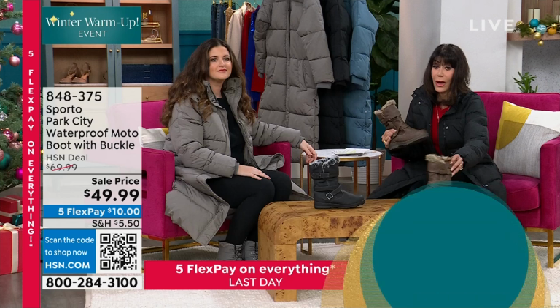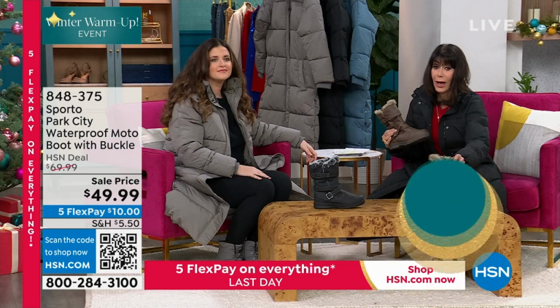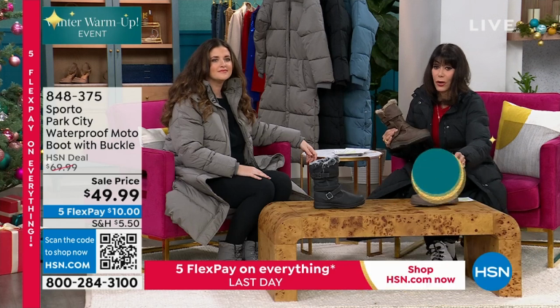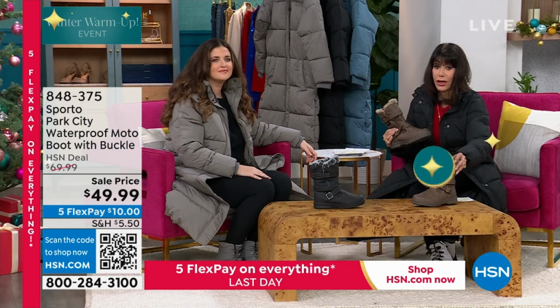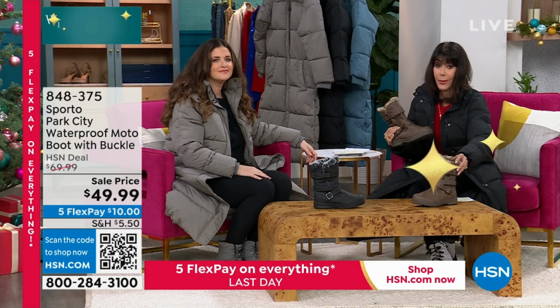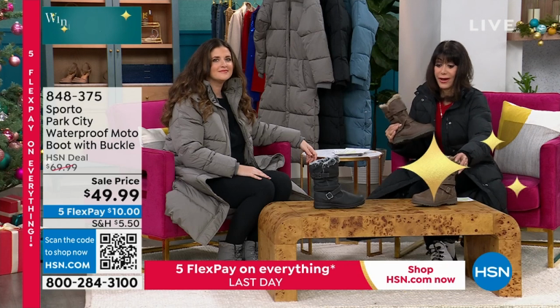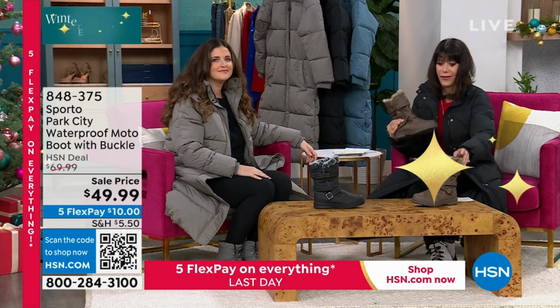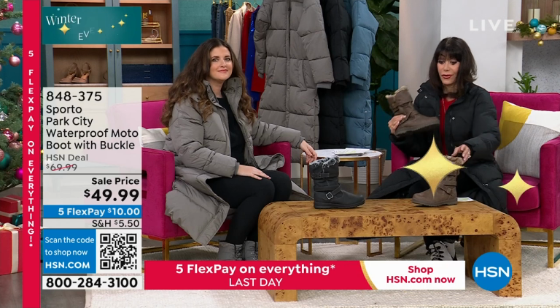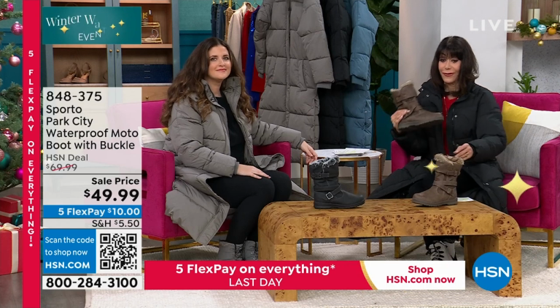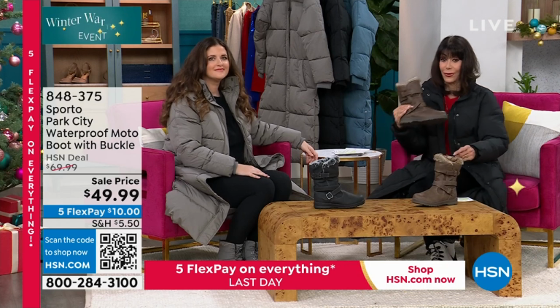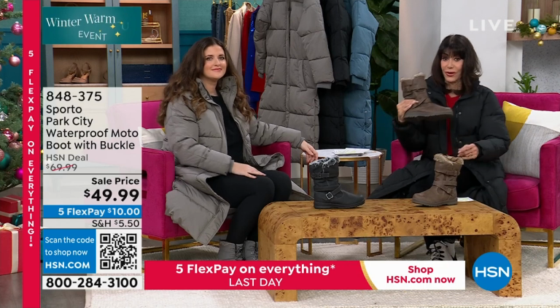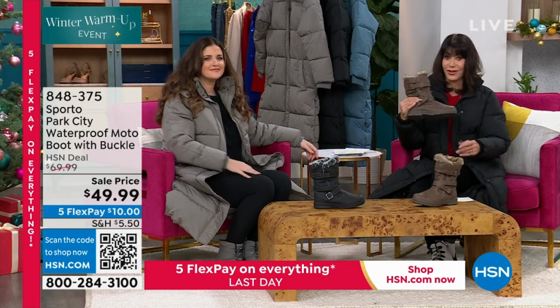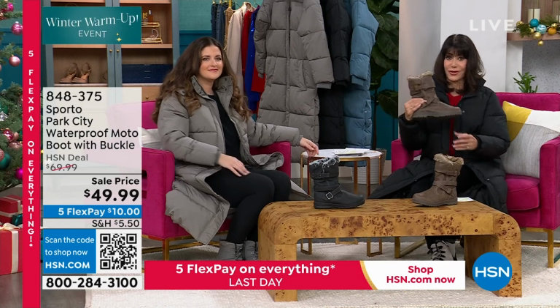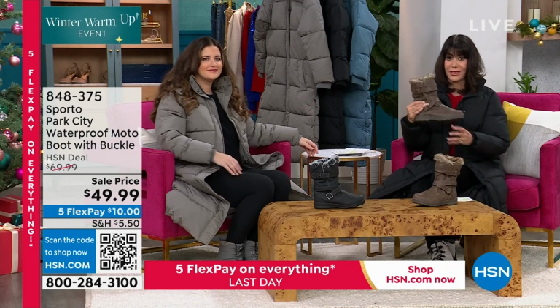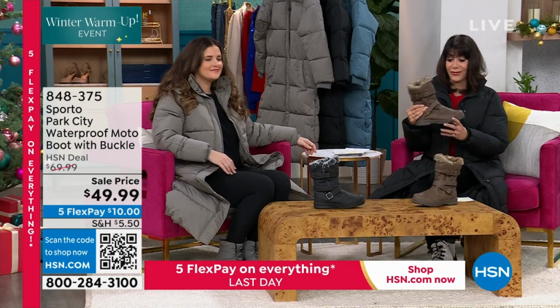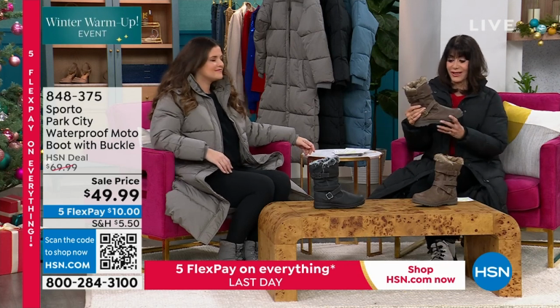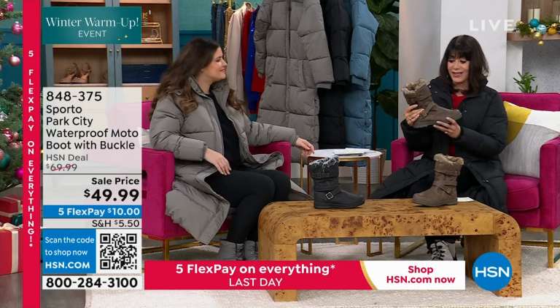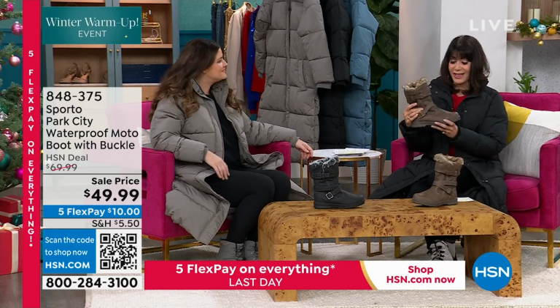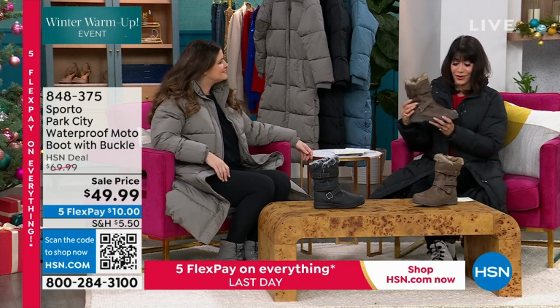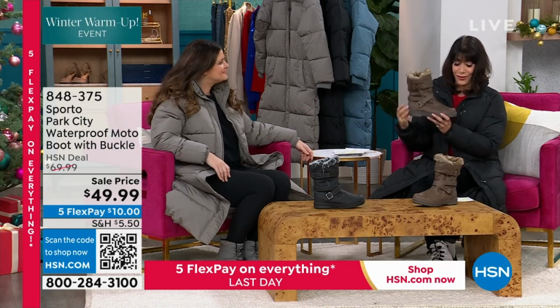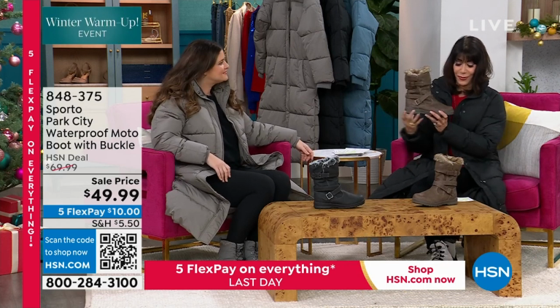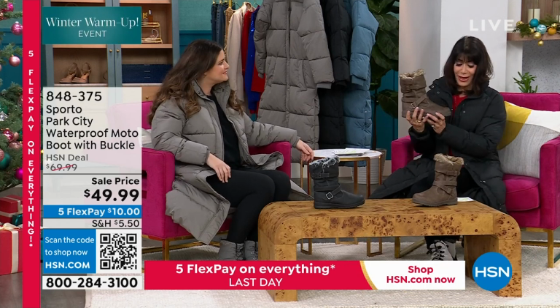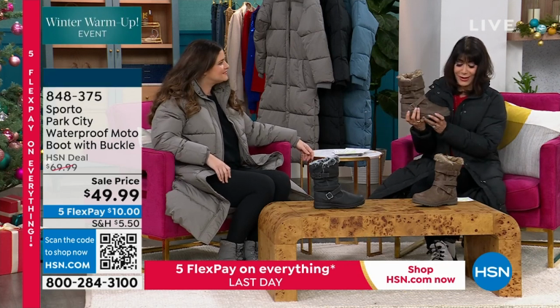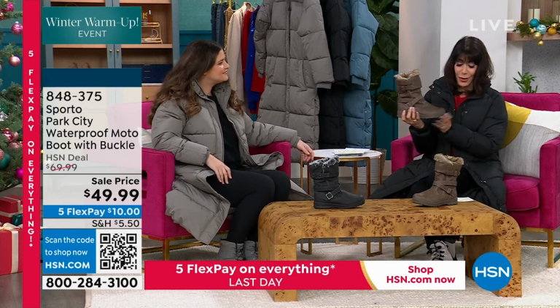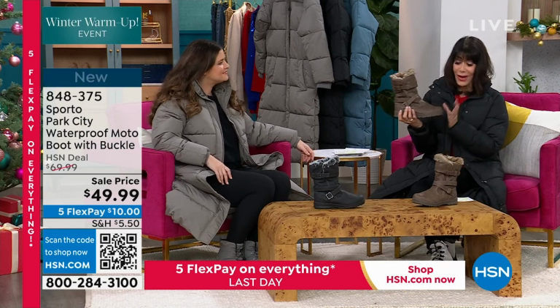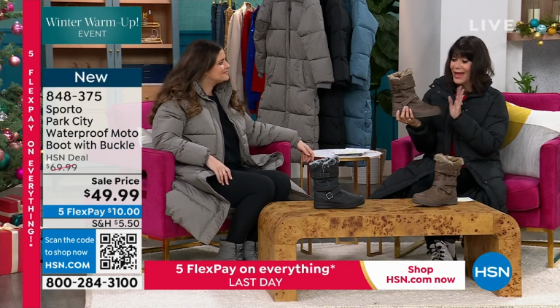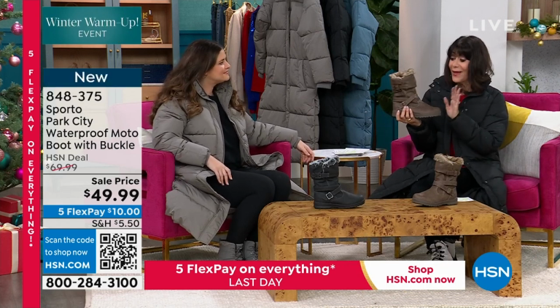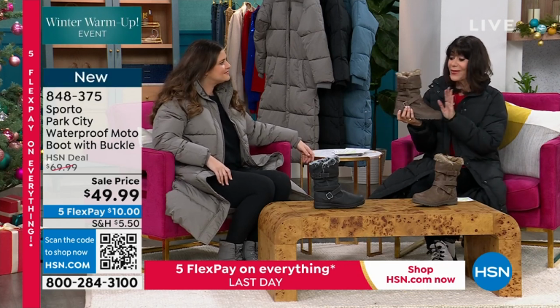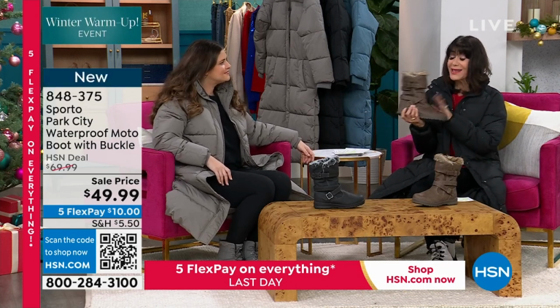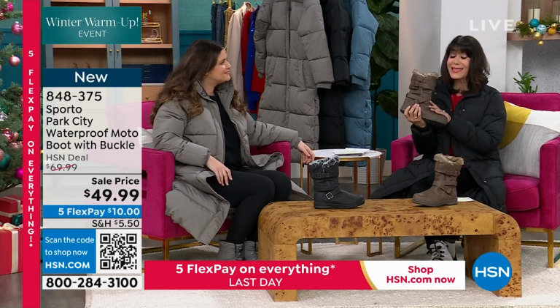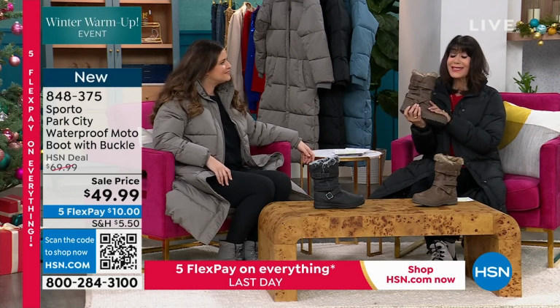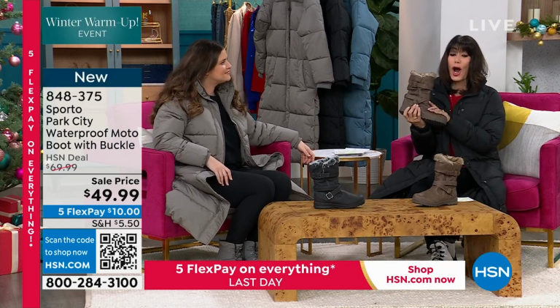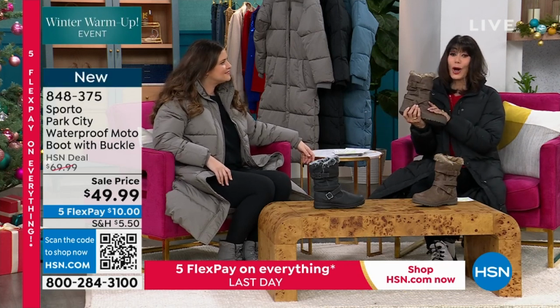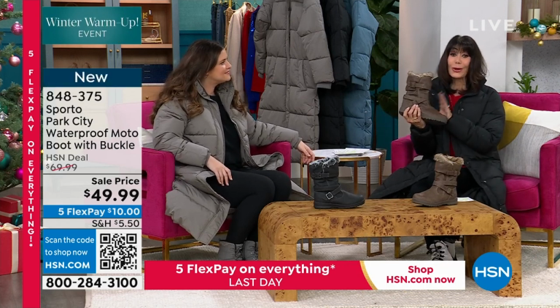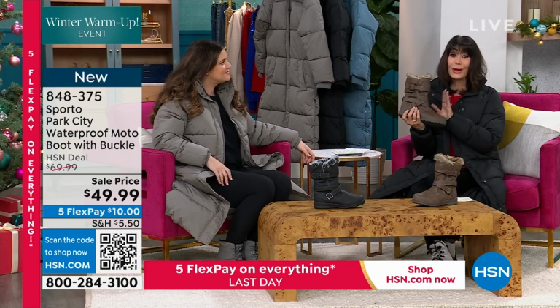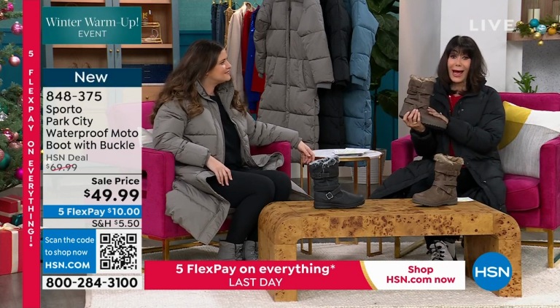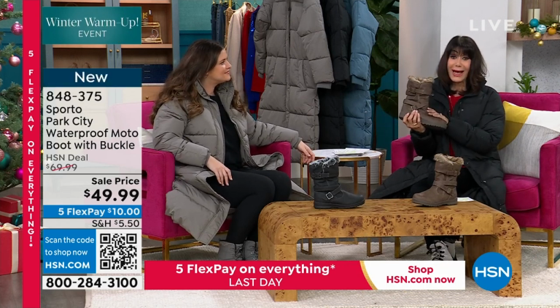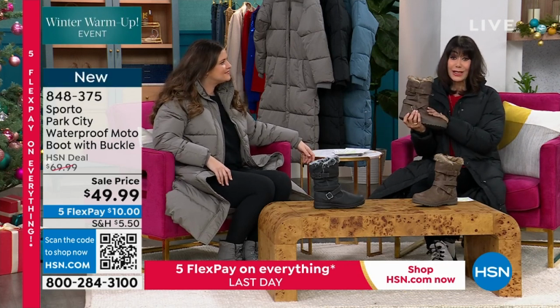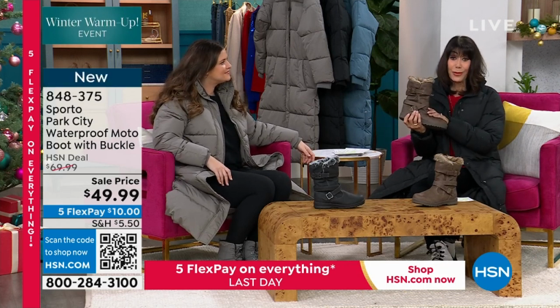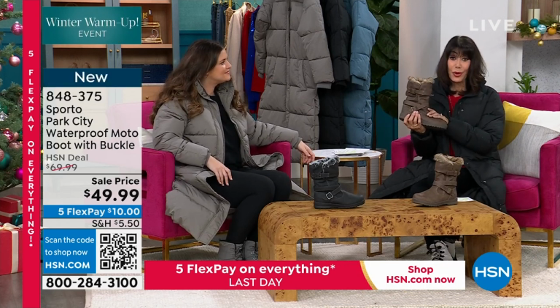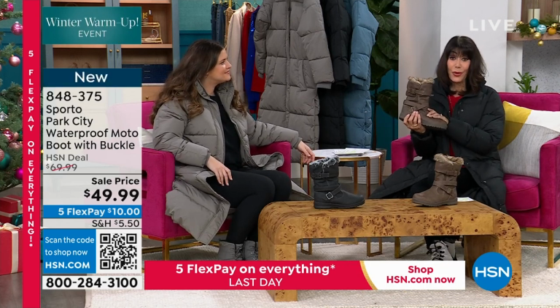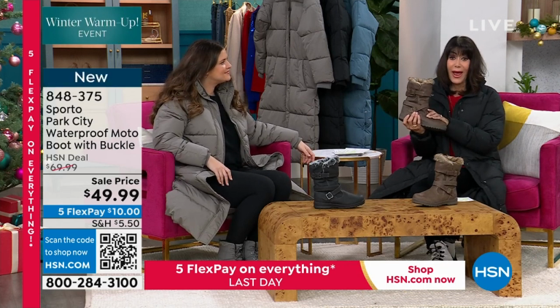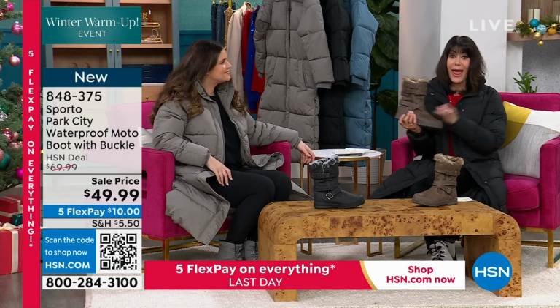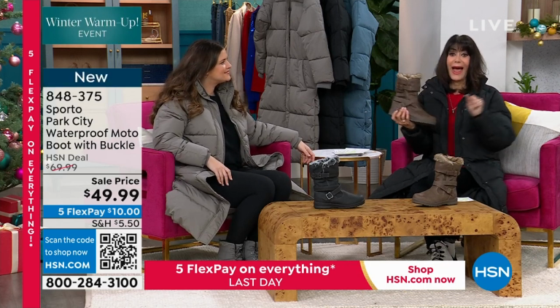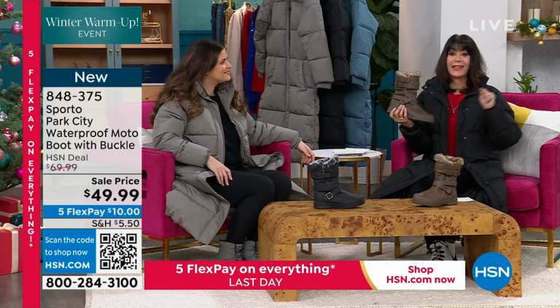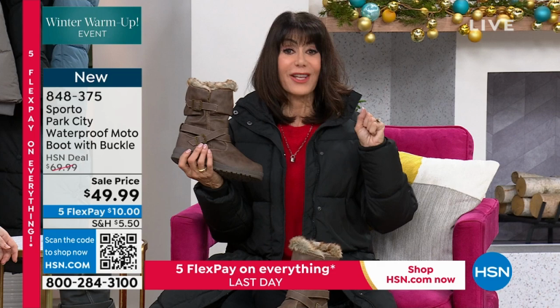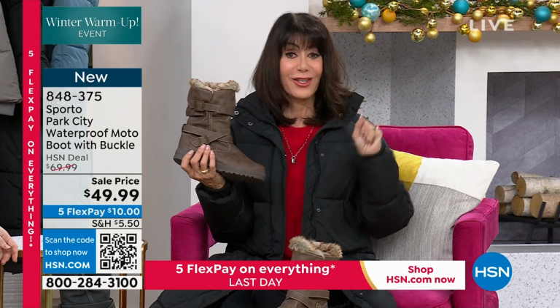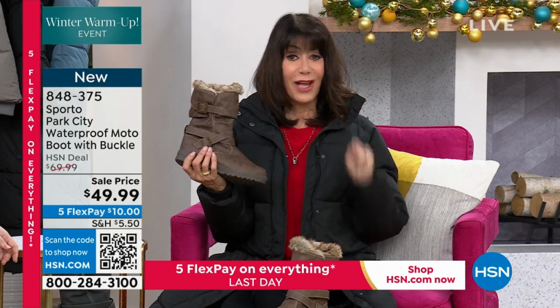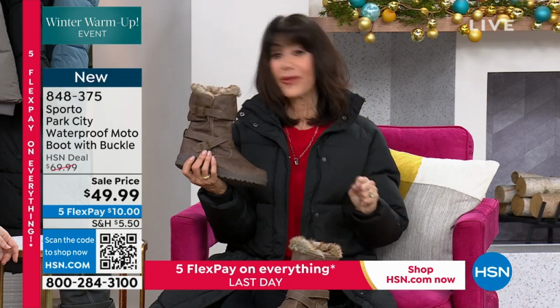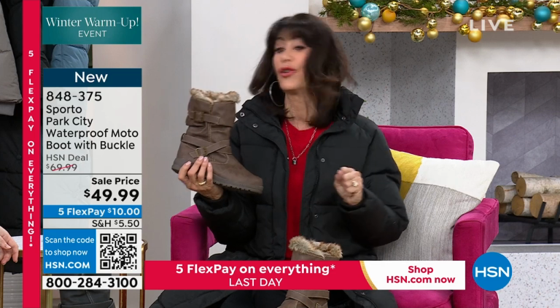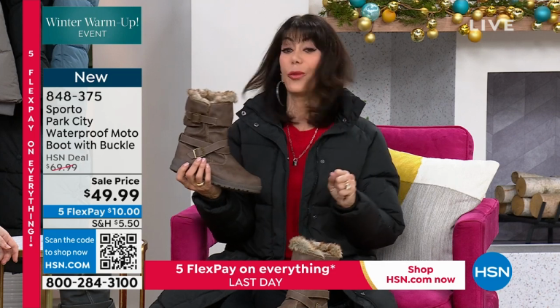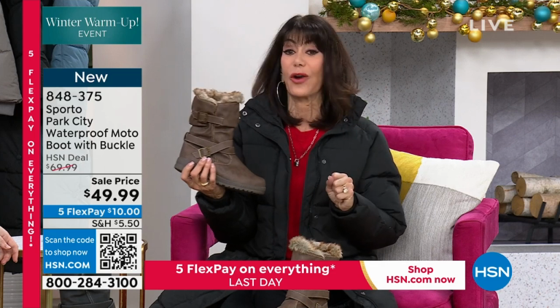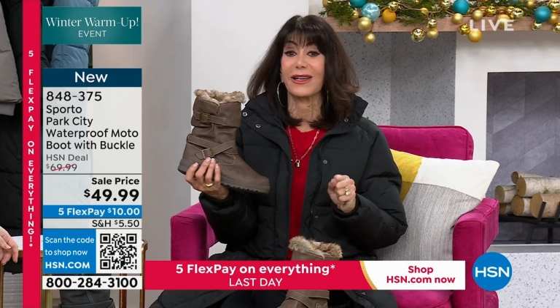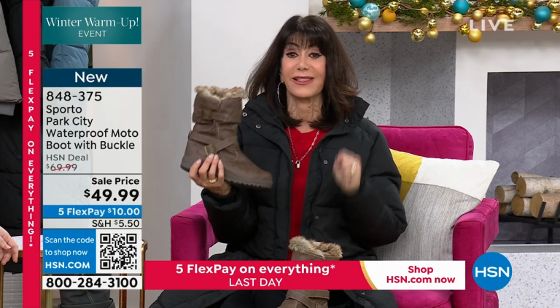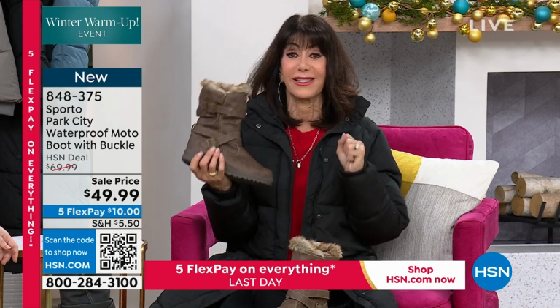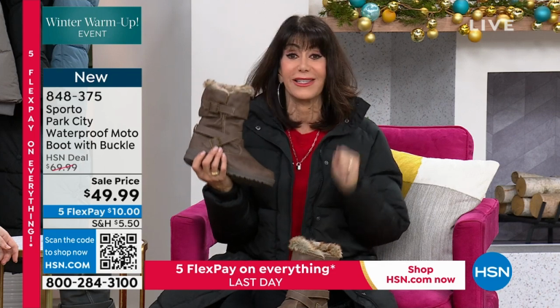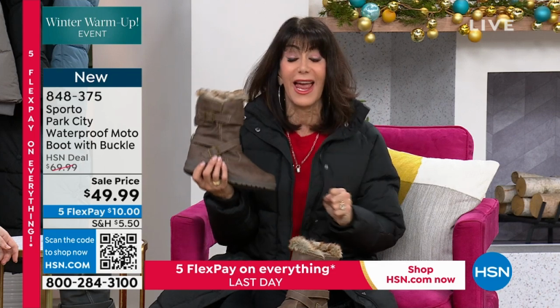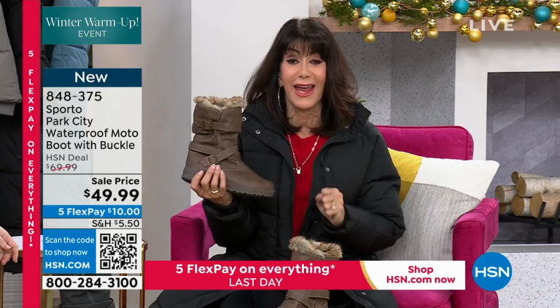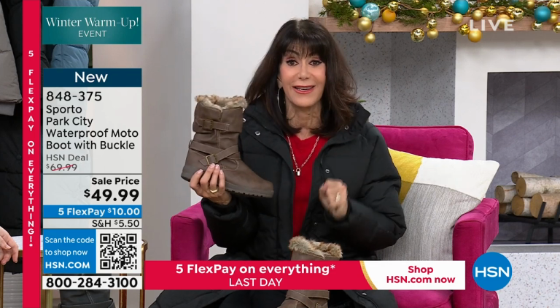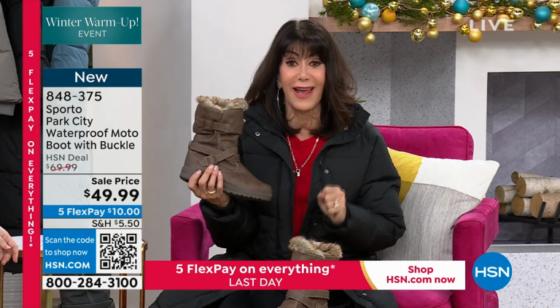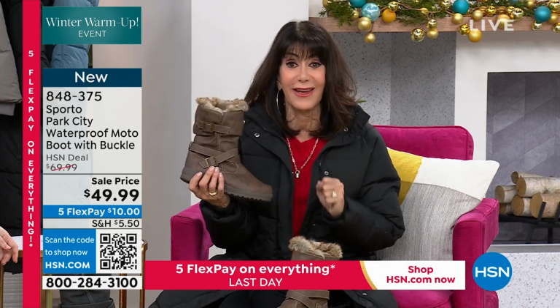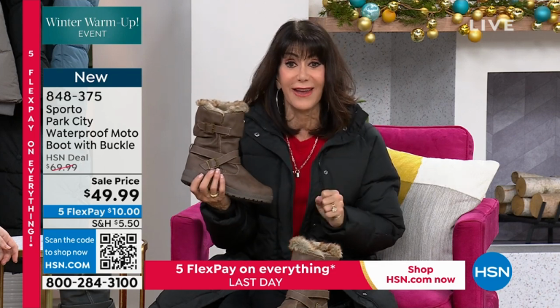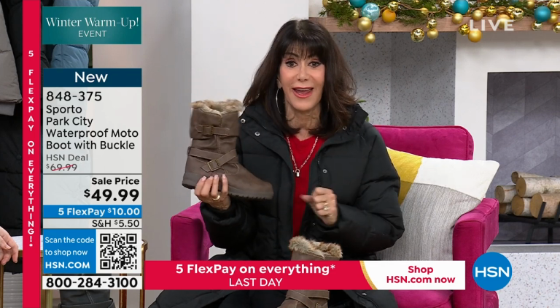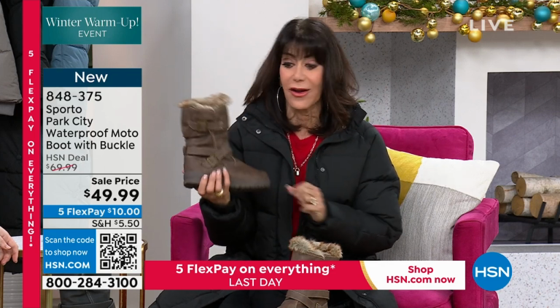Hello, happy hour coming up for everyone so definitely stay tuned for that. This is our last boot and it's another new price. Yay!